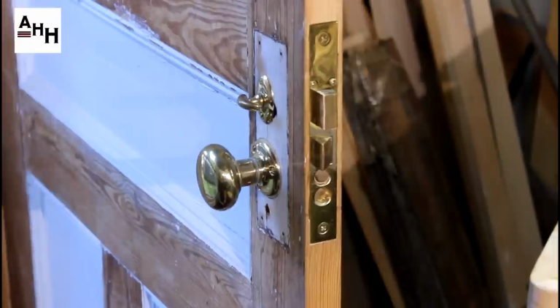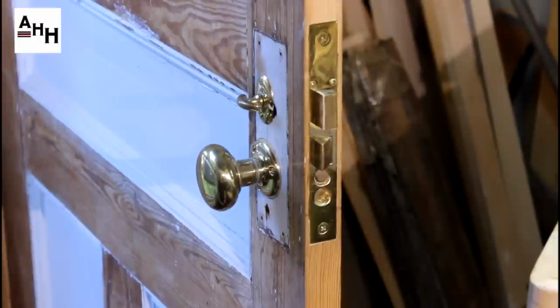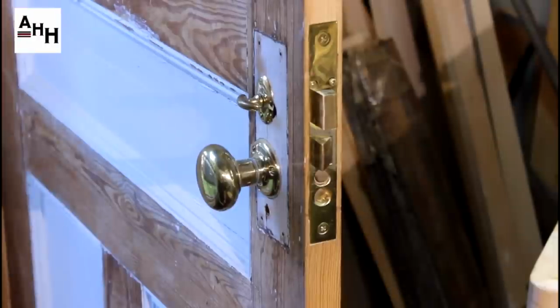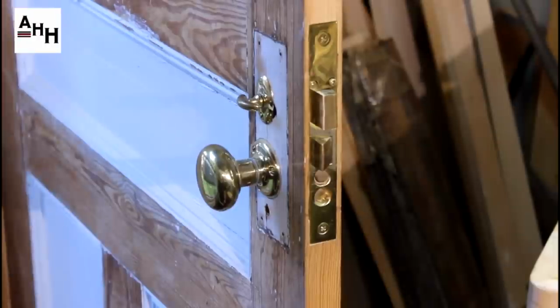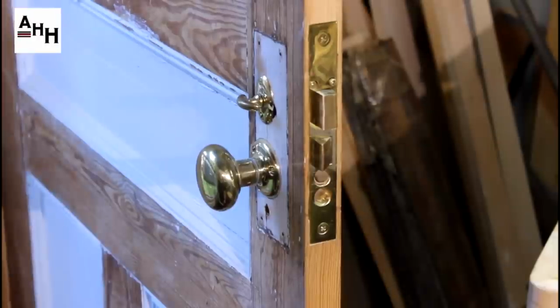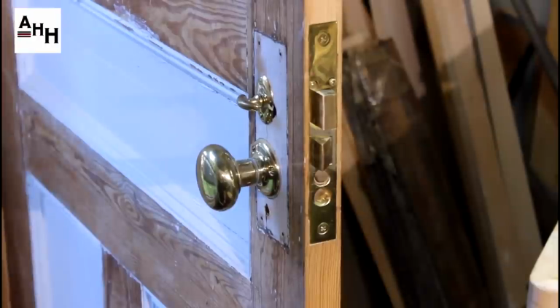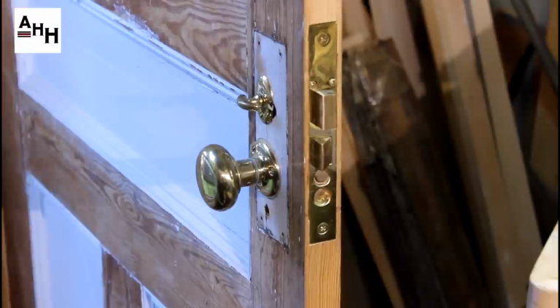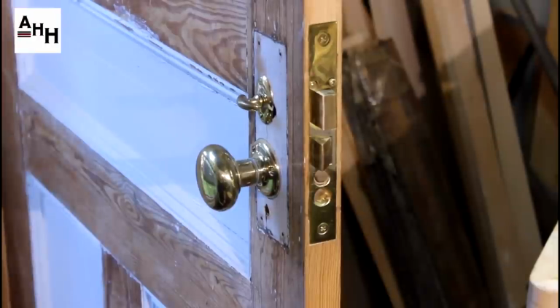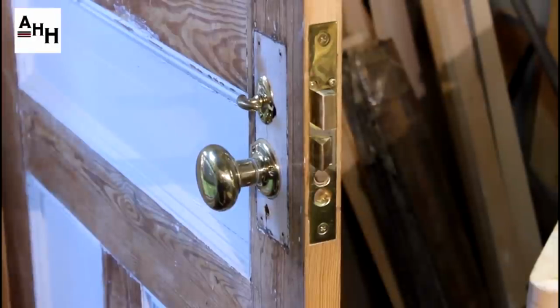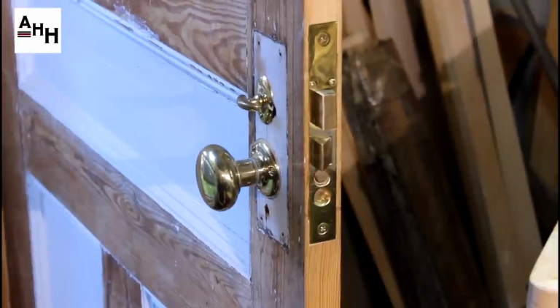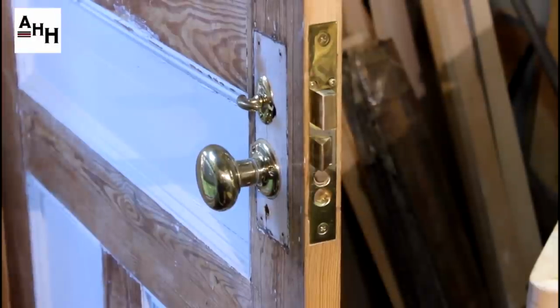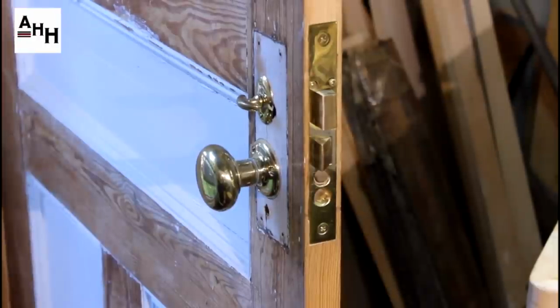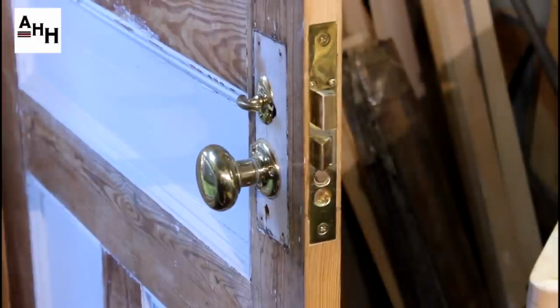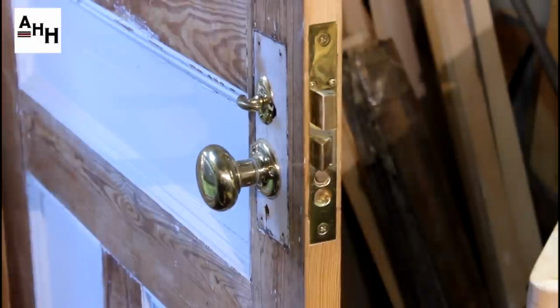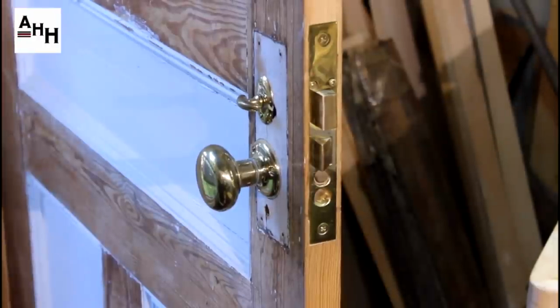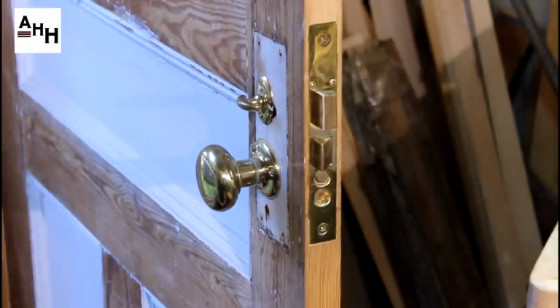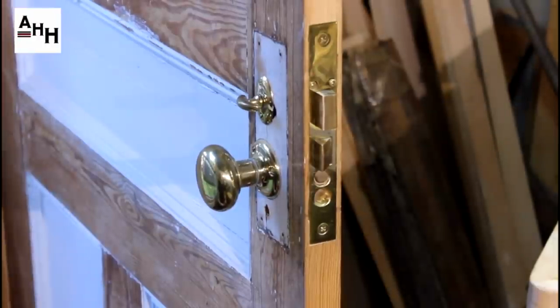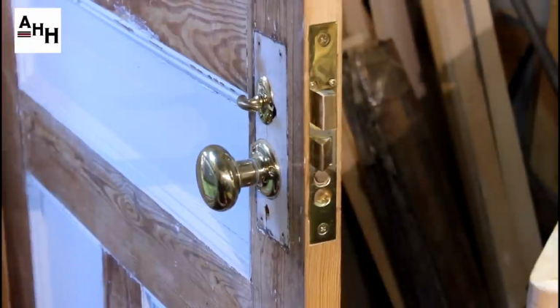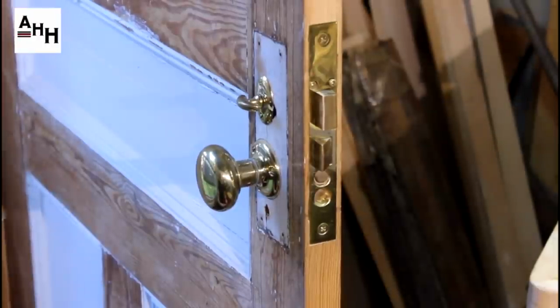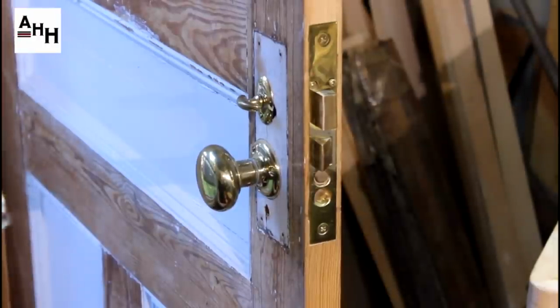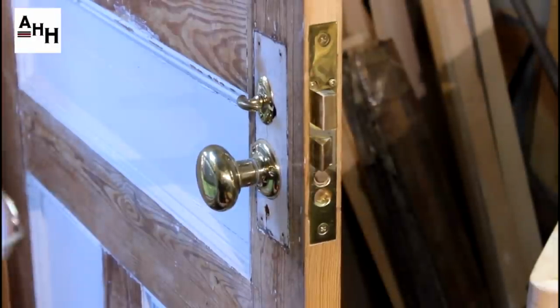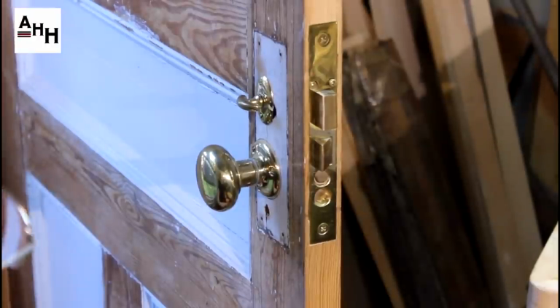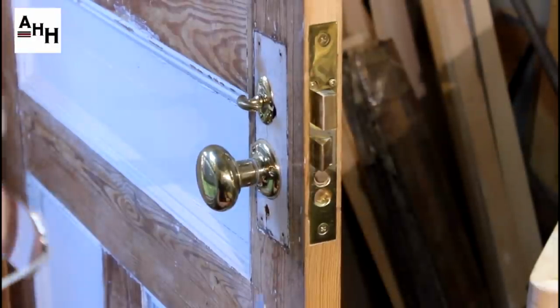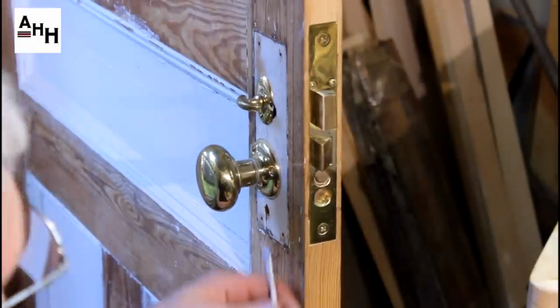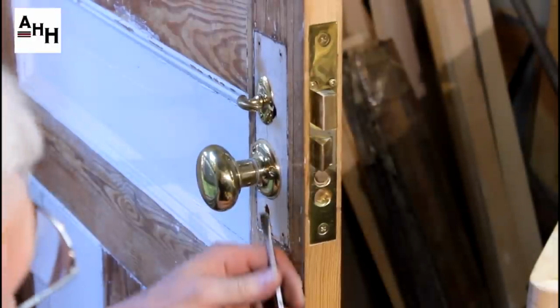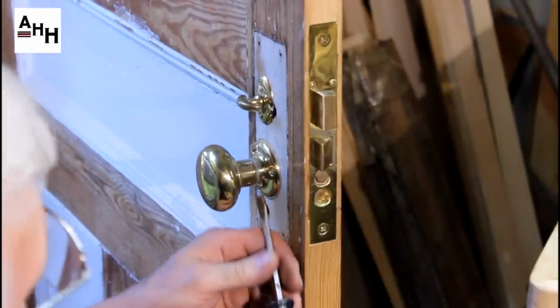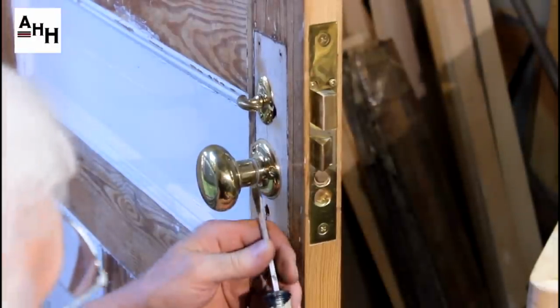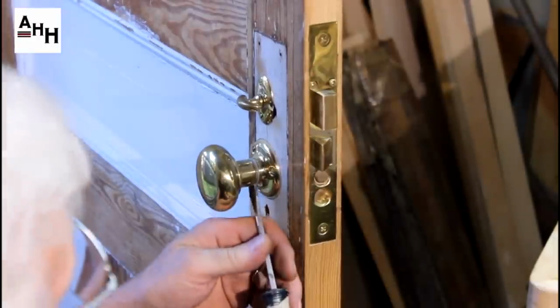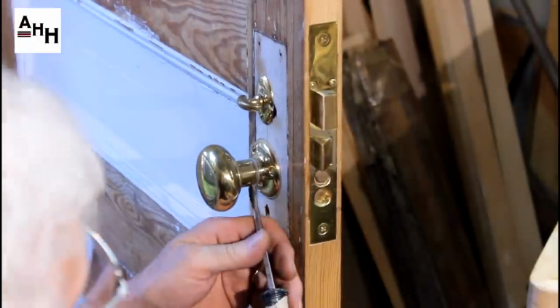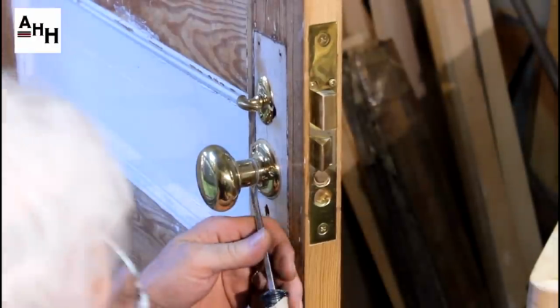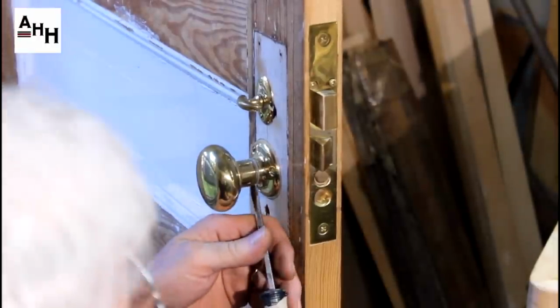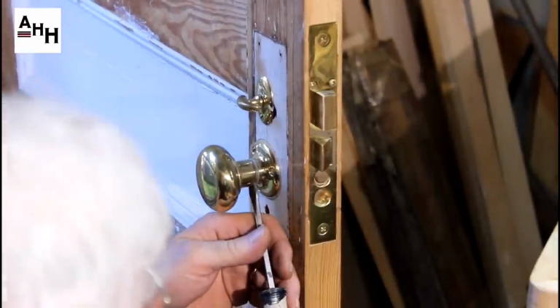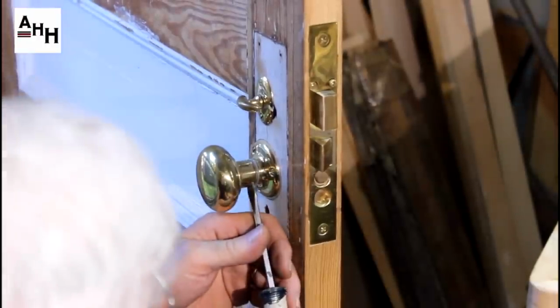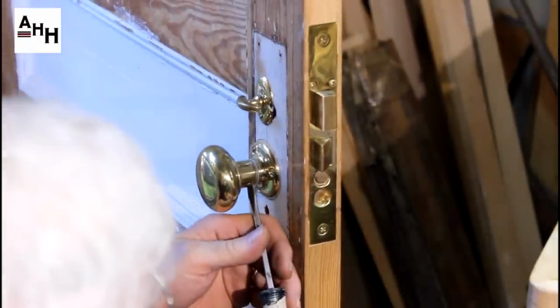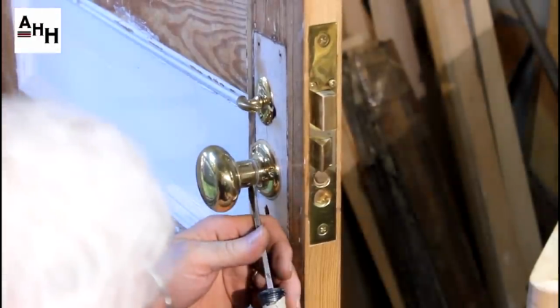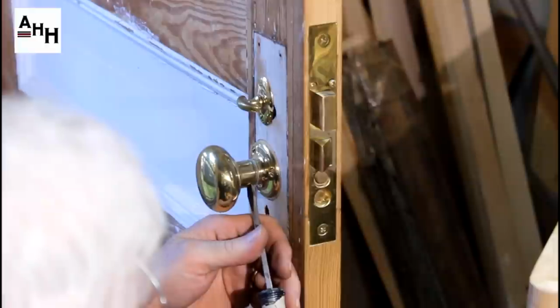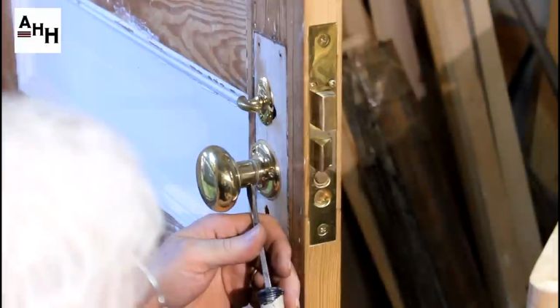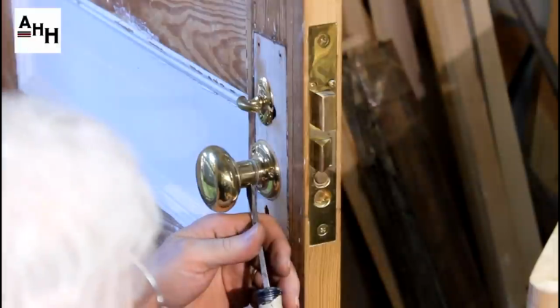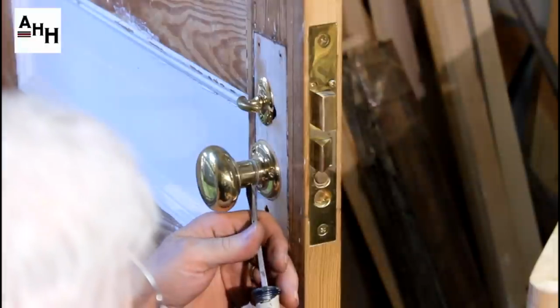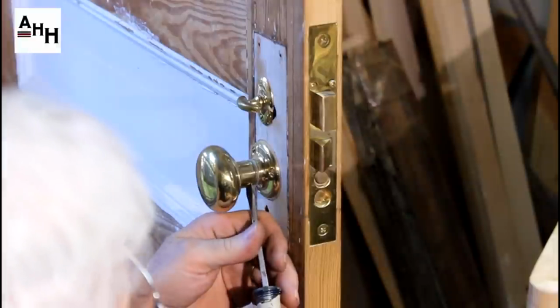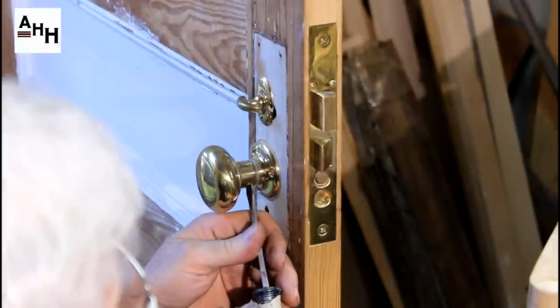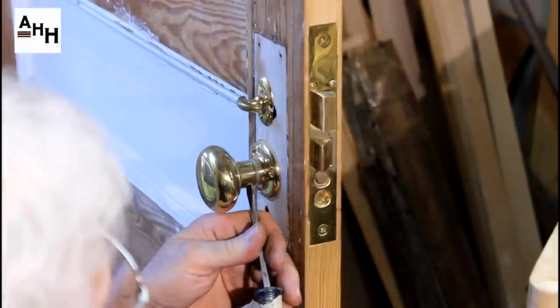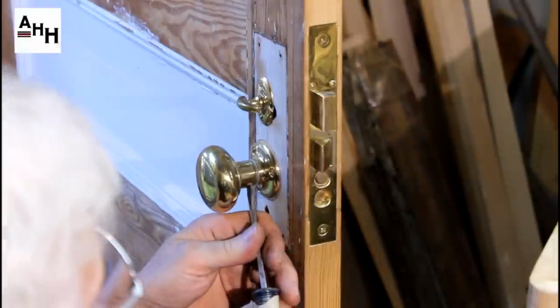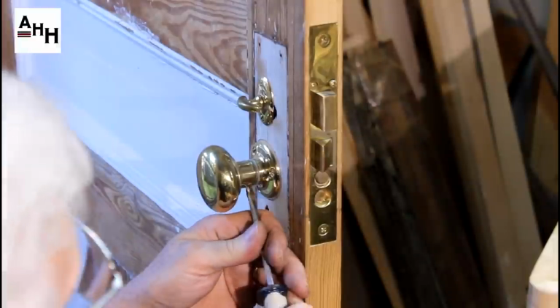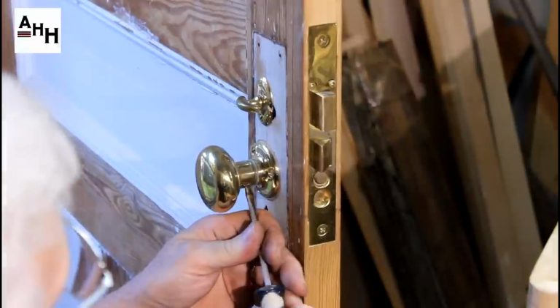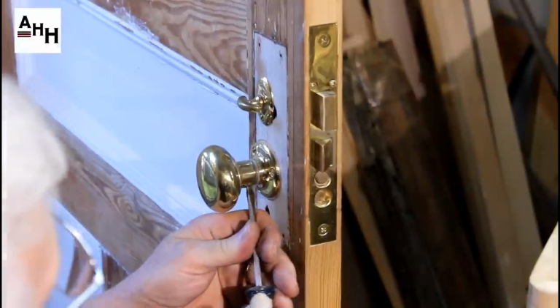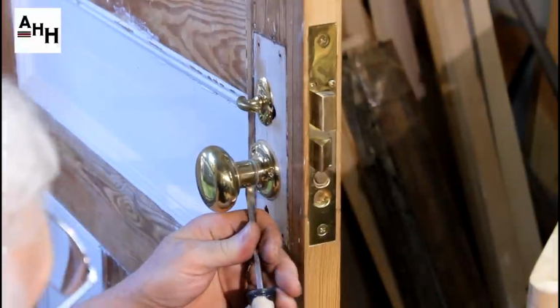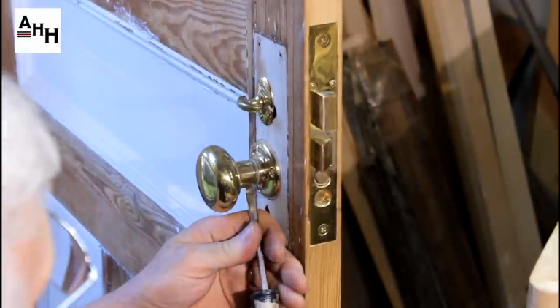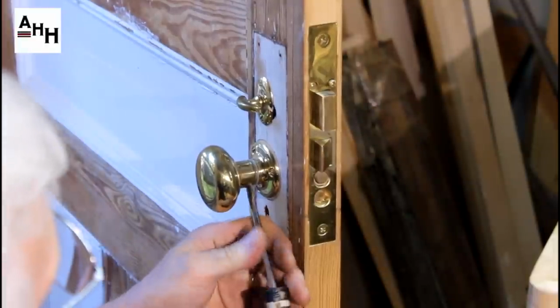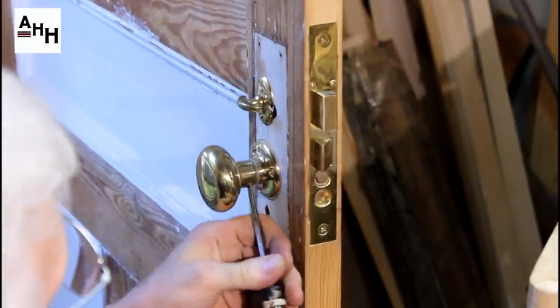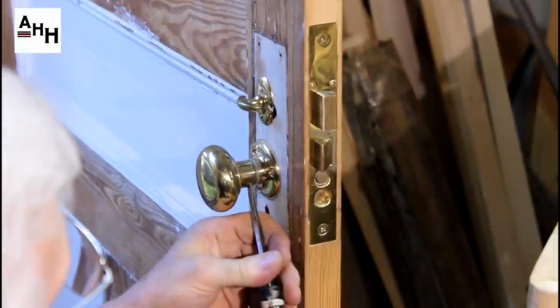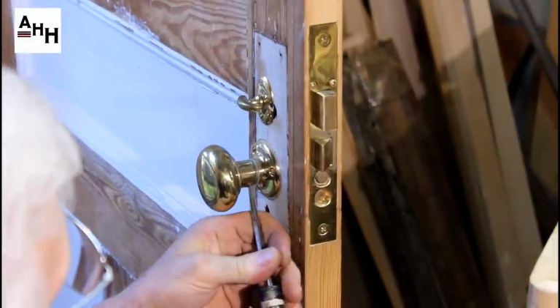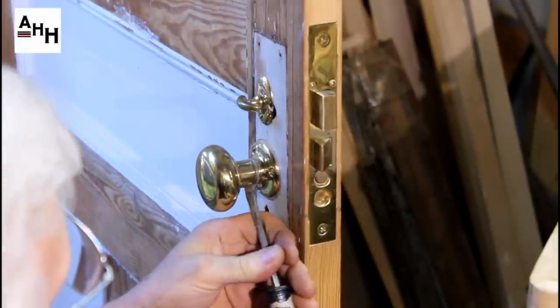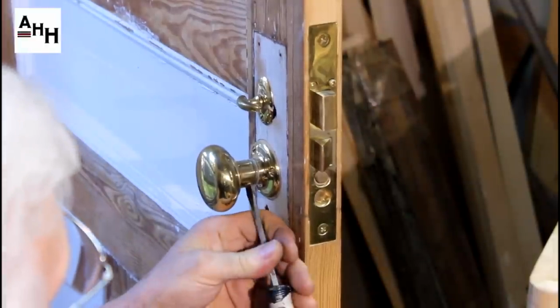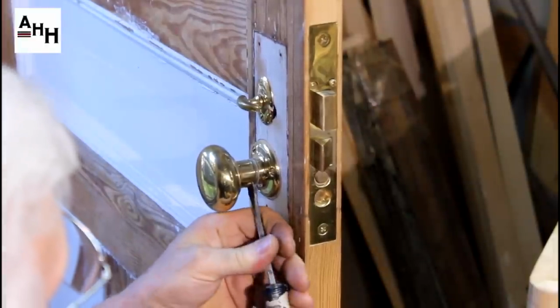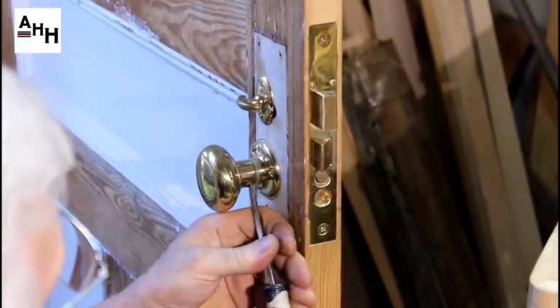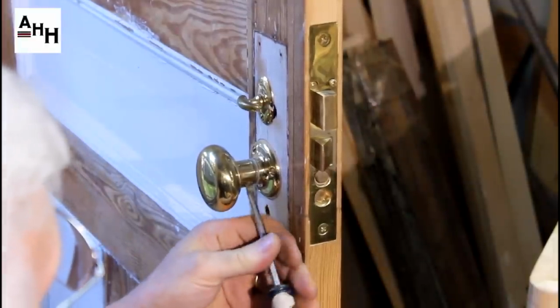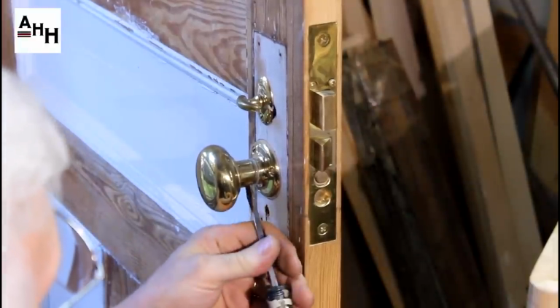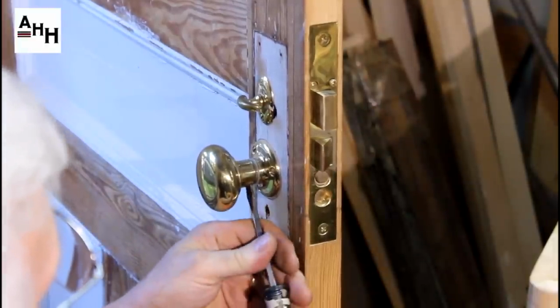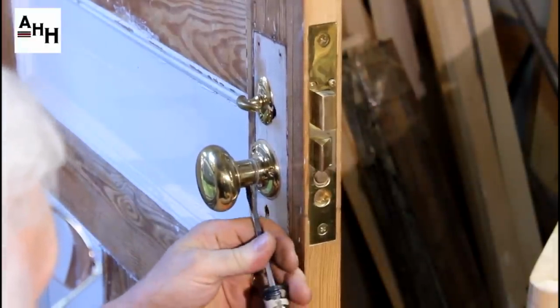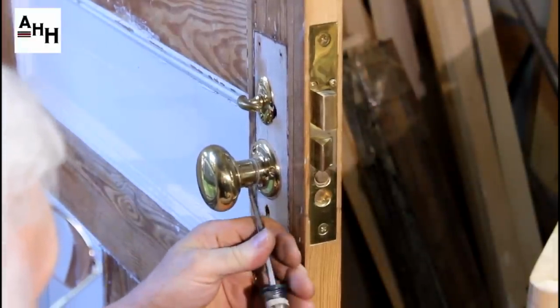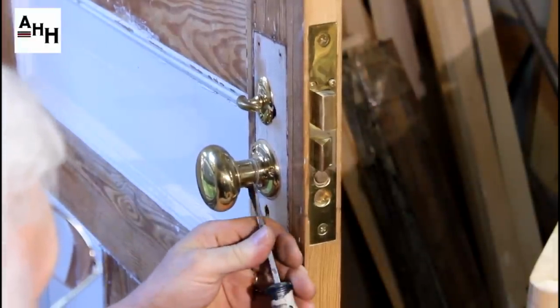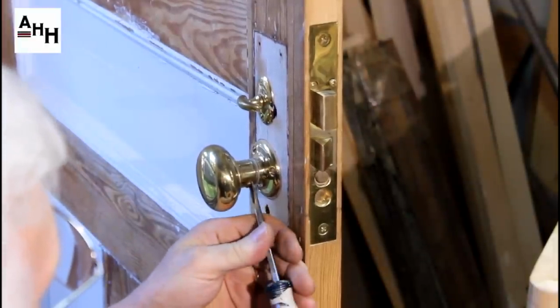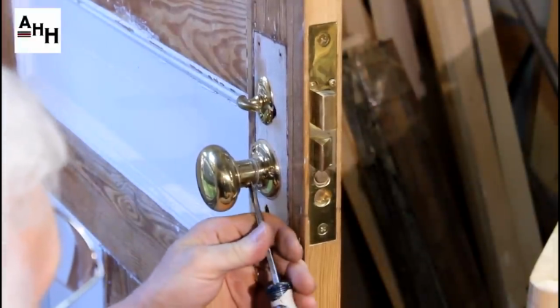Next, remove the door knob by first removing the set screw. Once done, the knob itself should unscrew or just pull off.